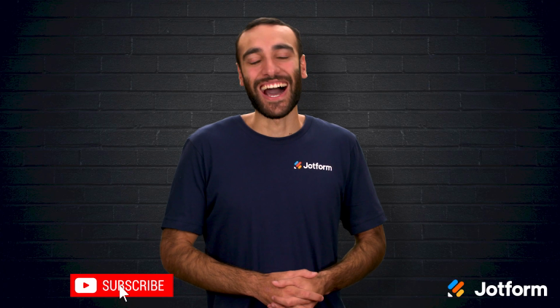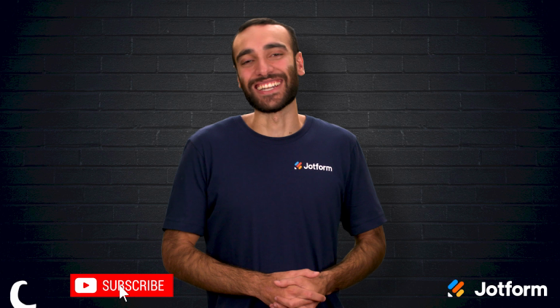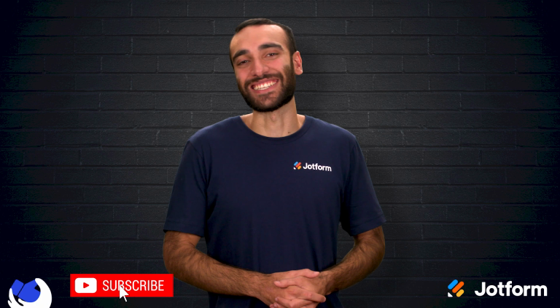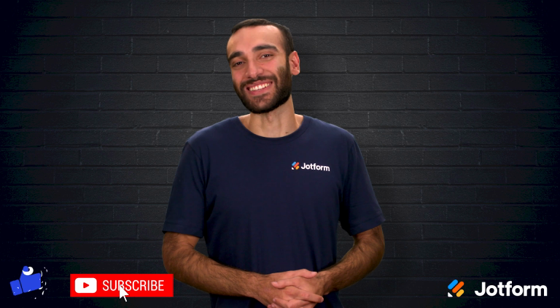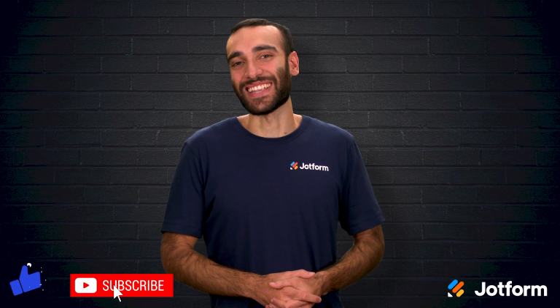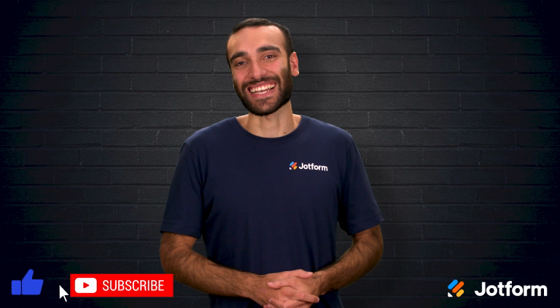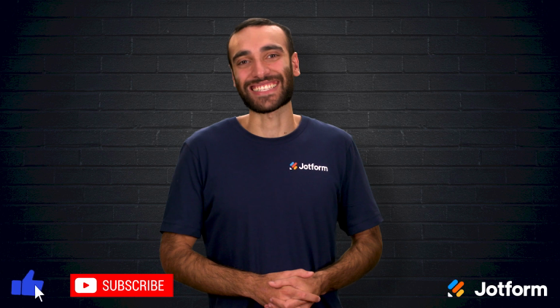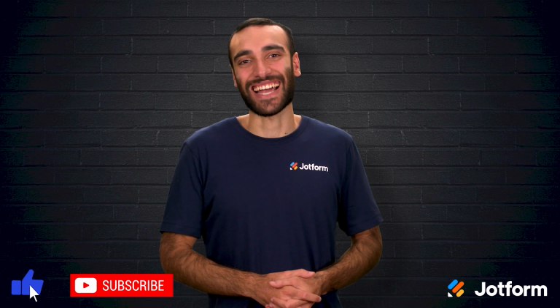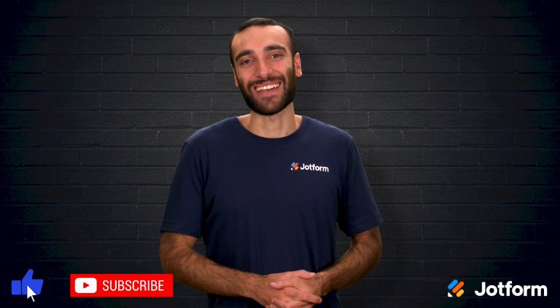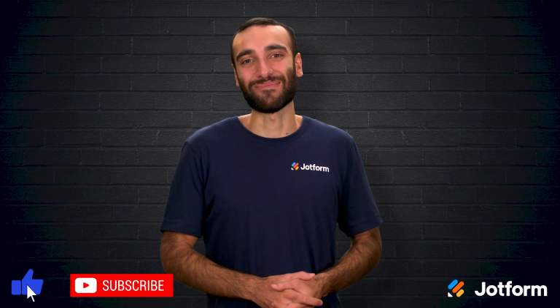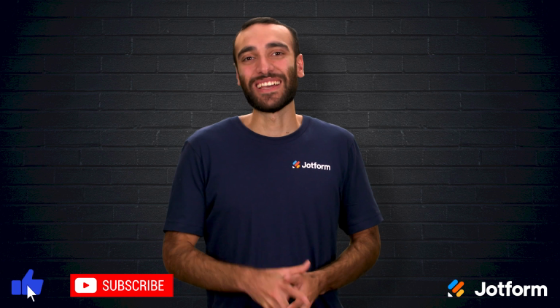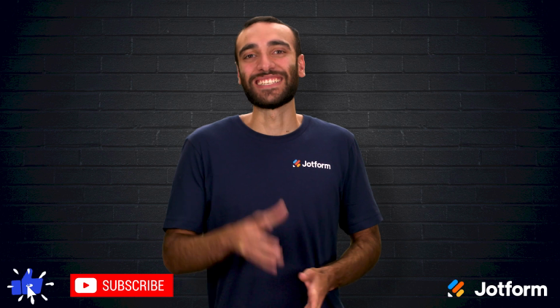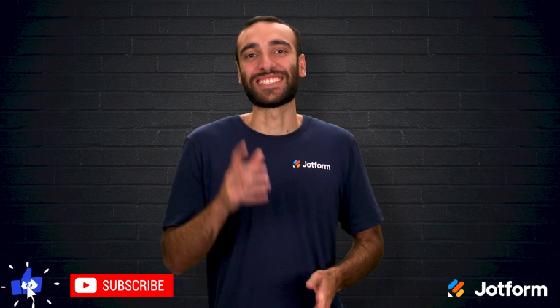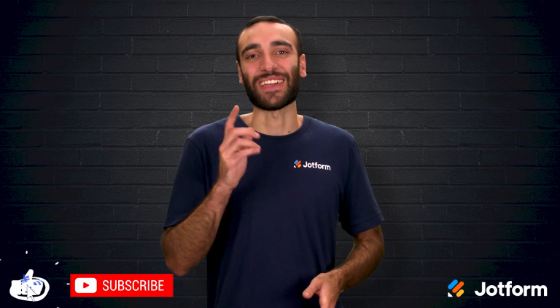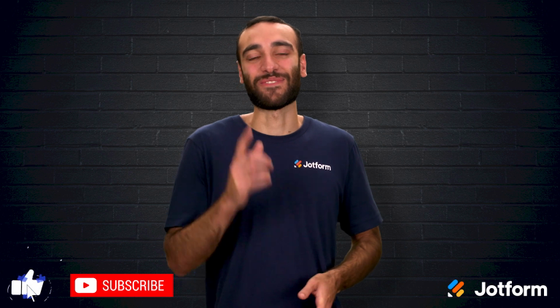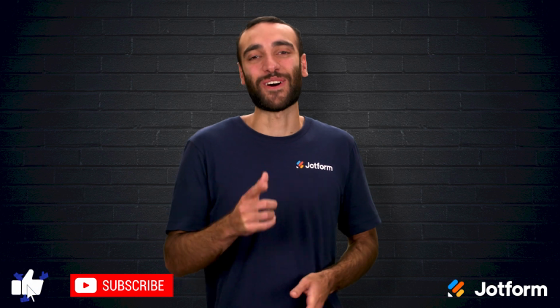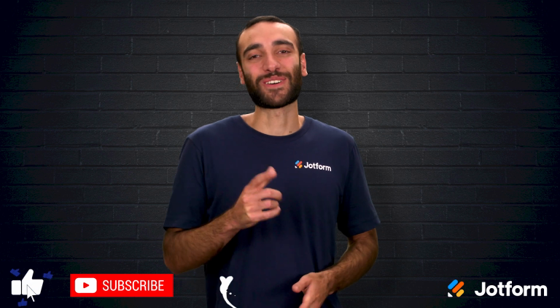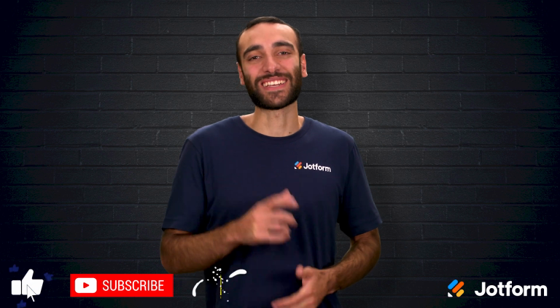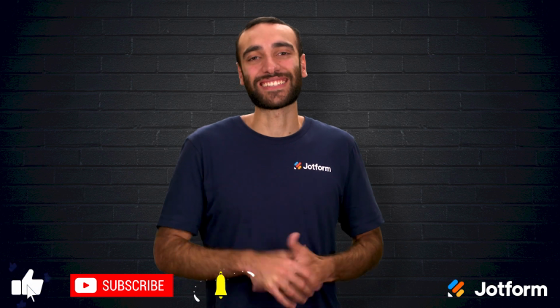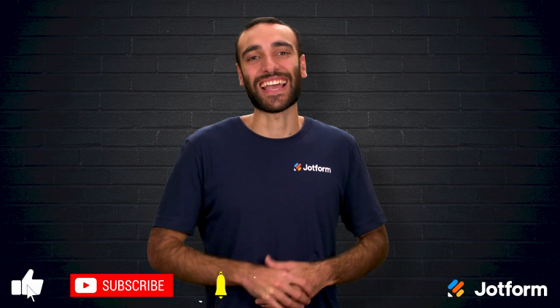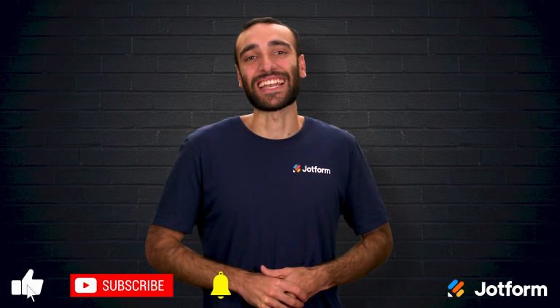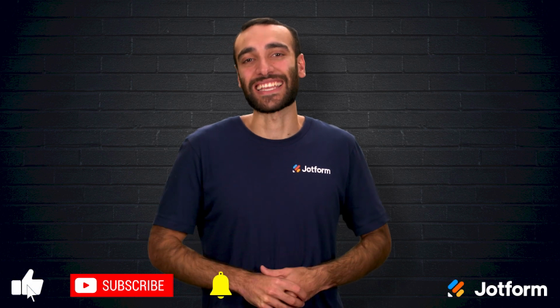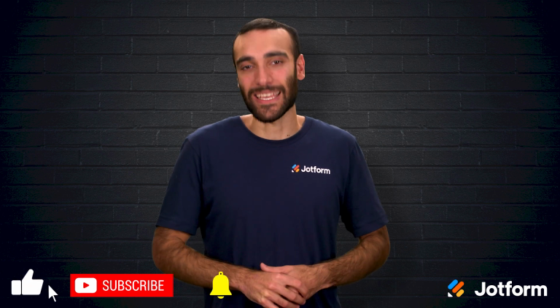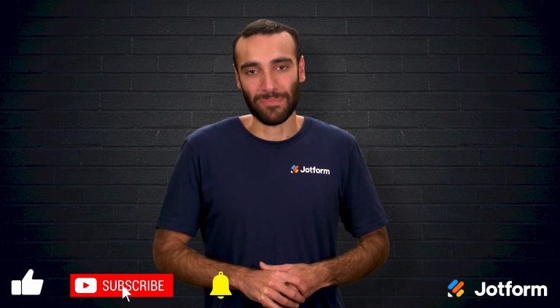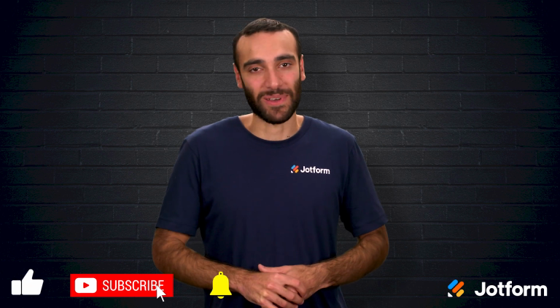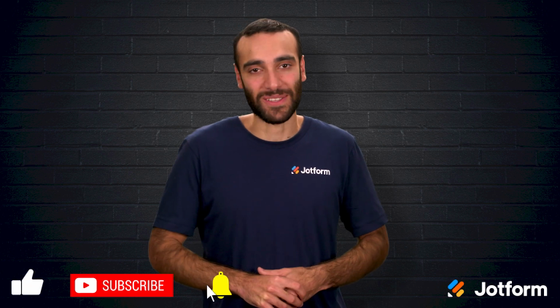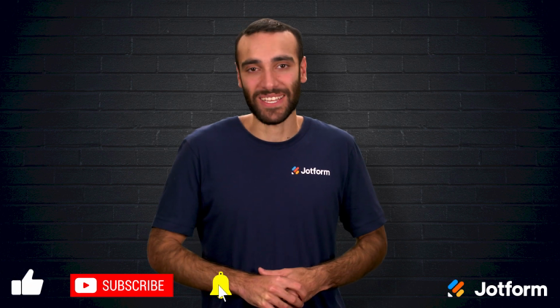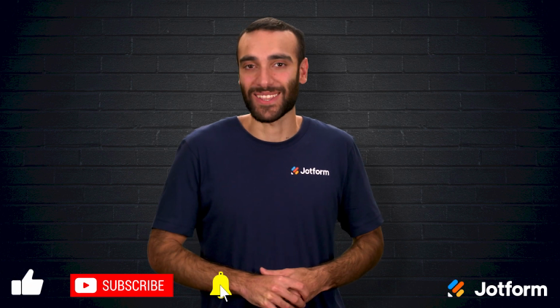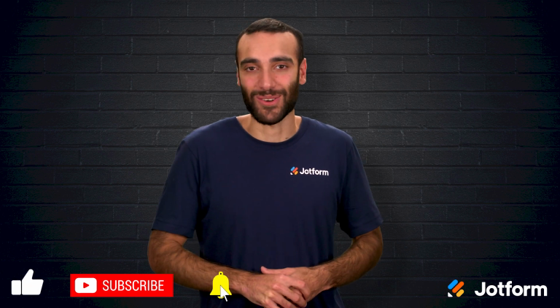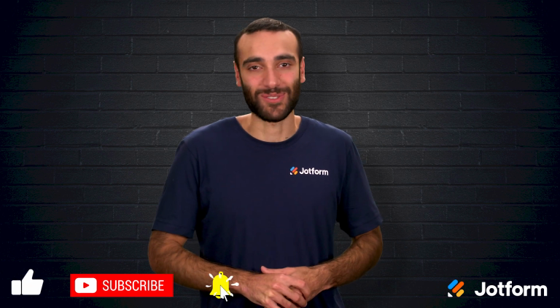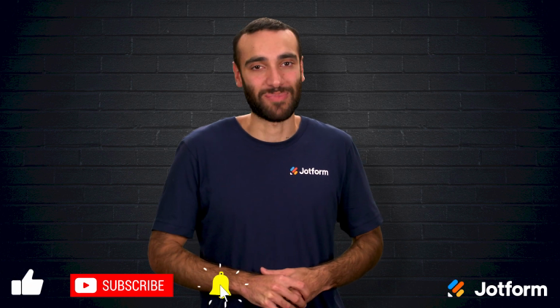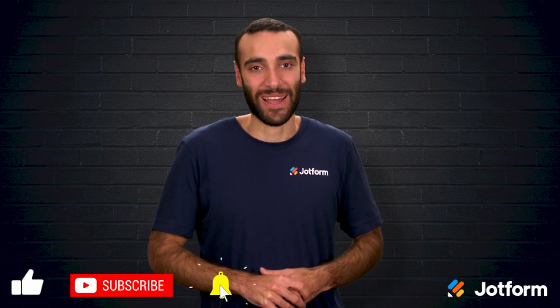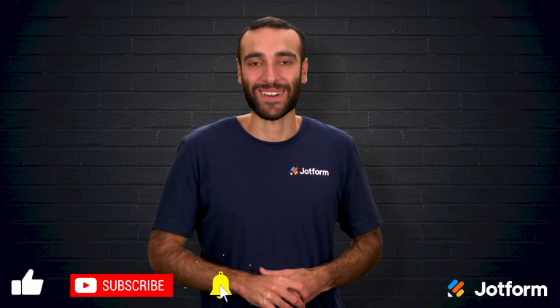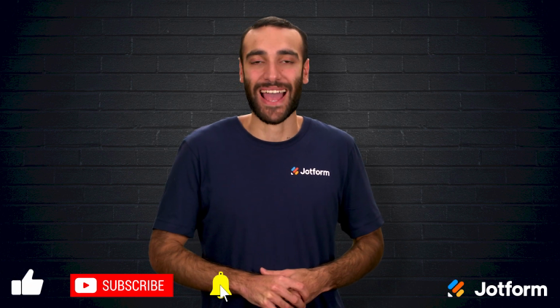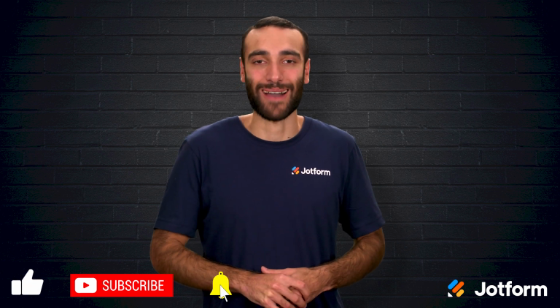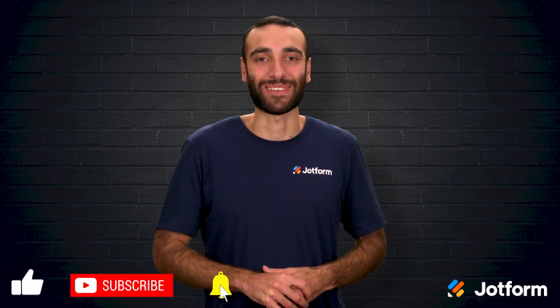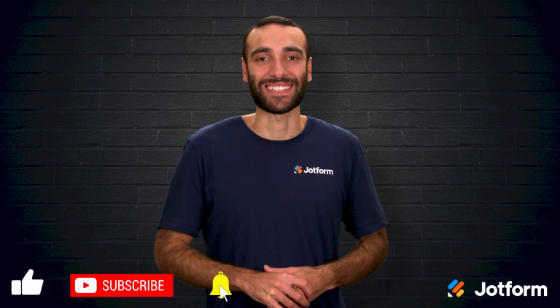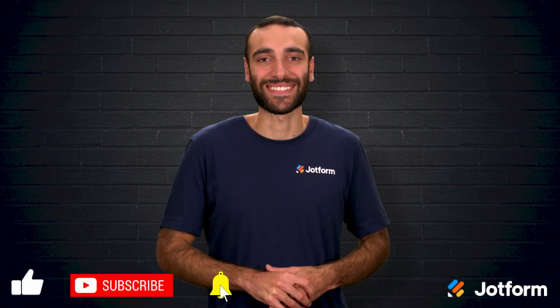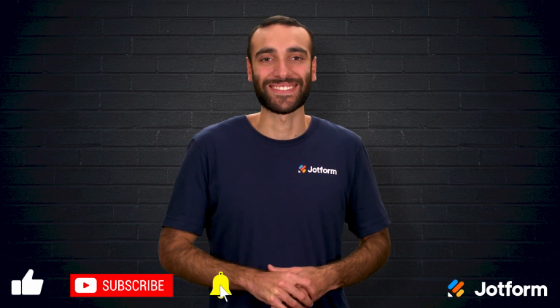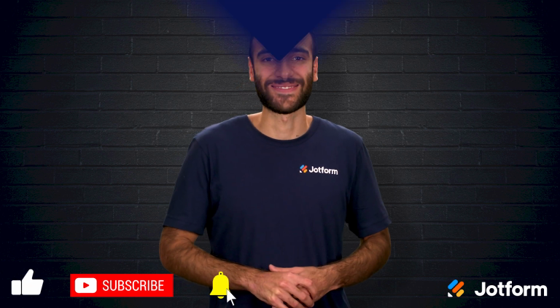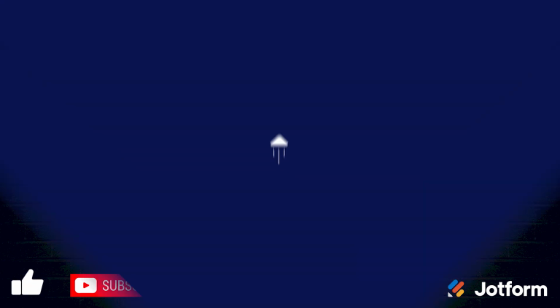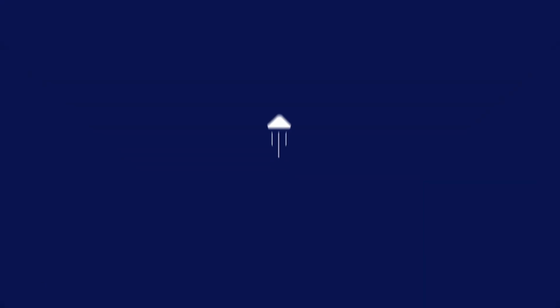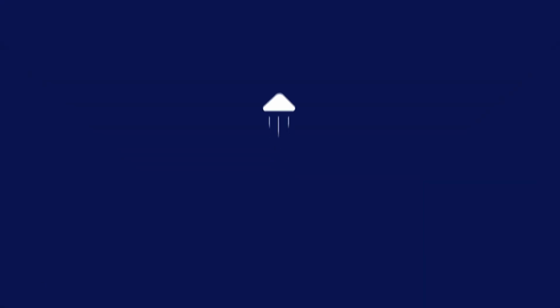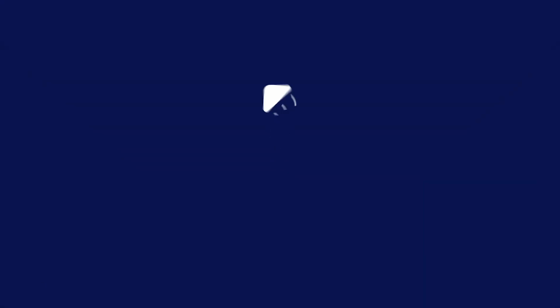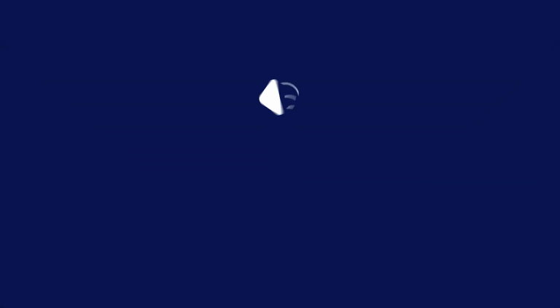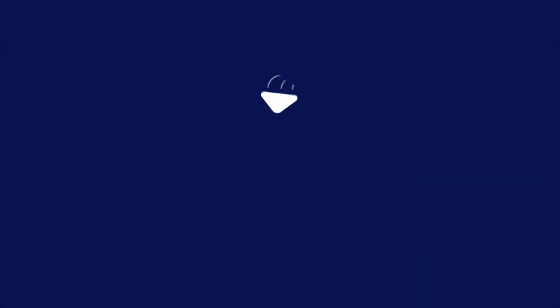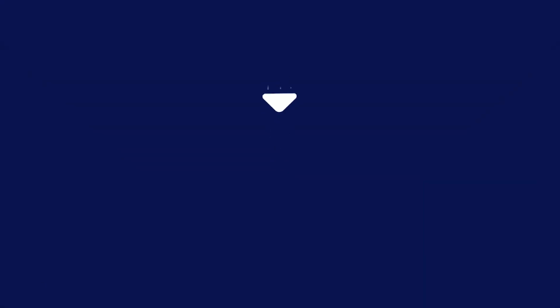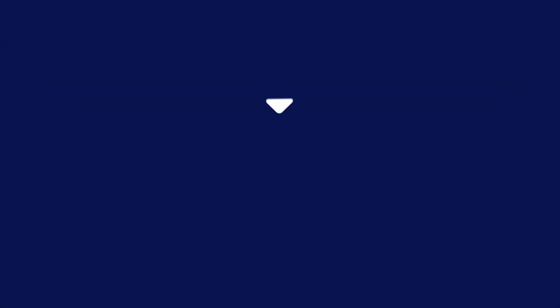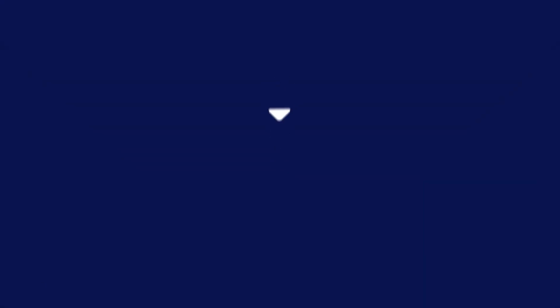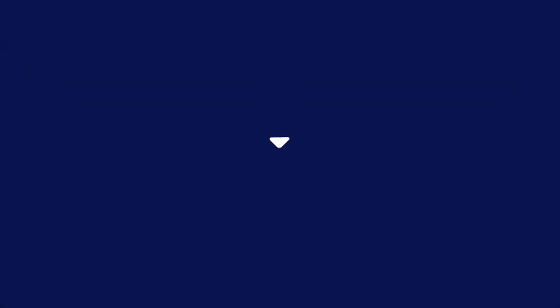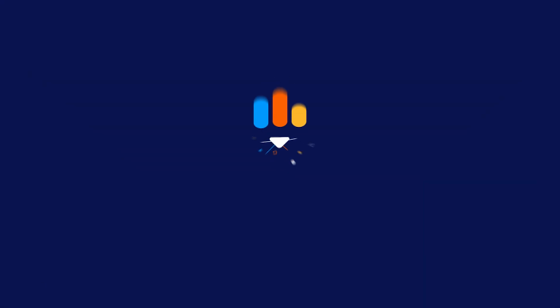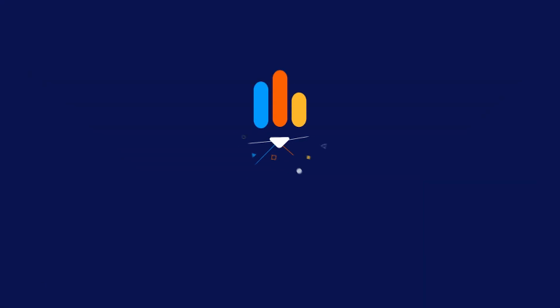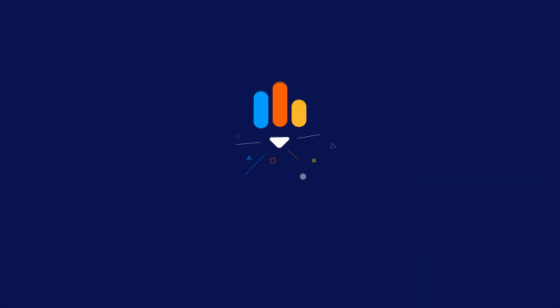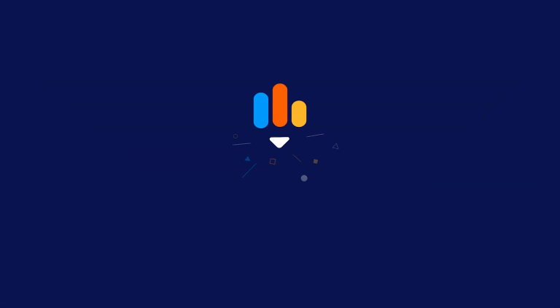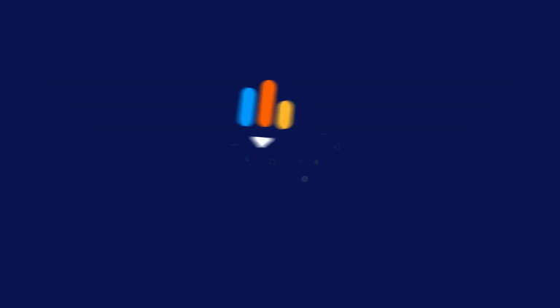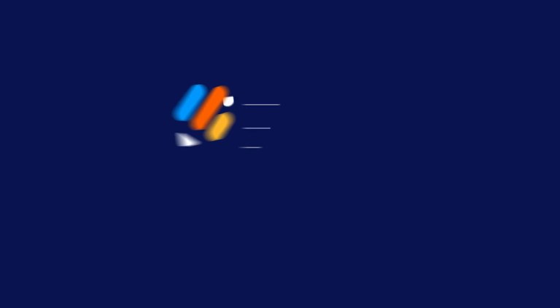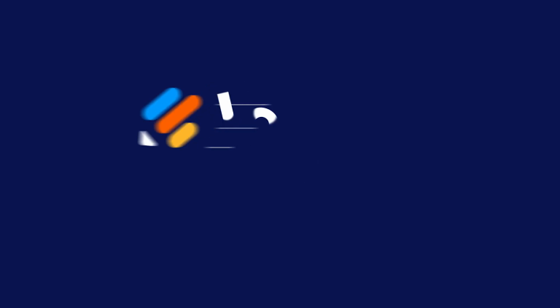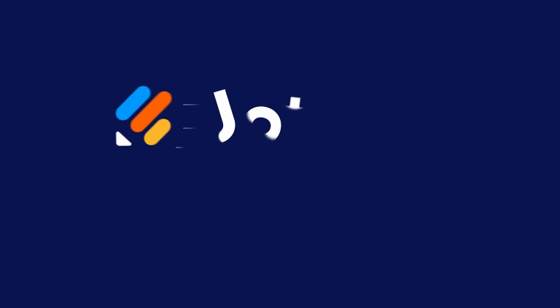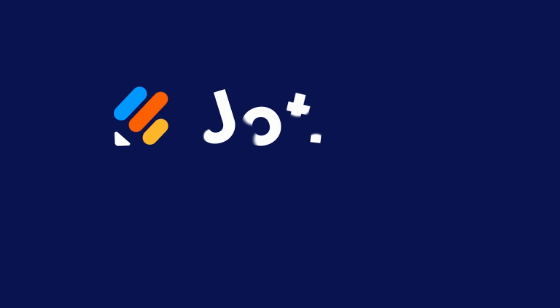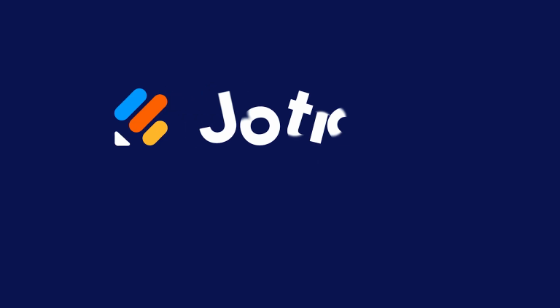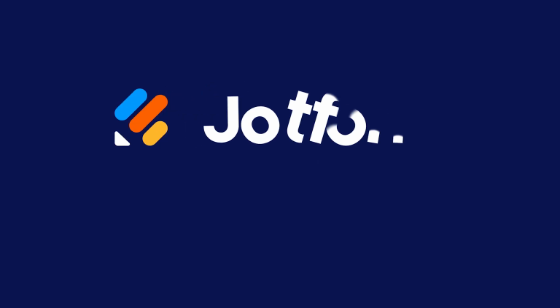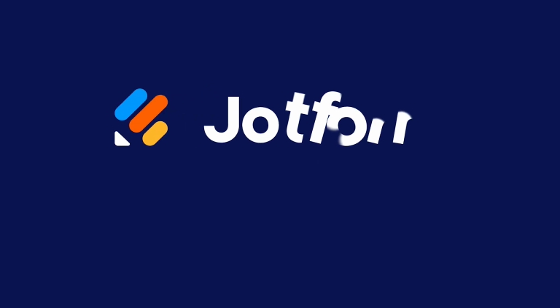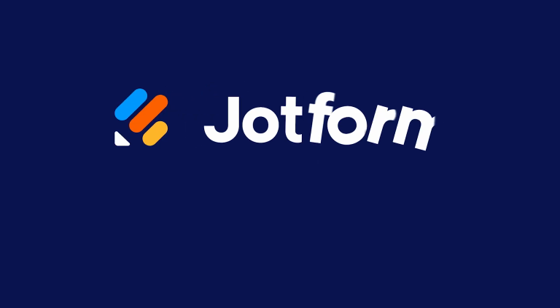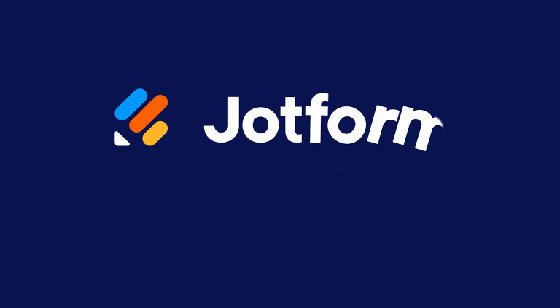Until next time, stay focused and keep building those better habits. I'm Raeed with JotForm.